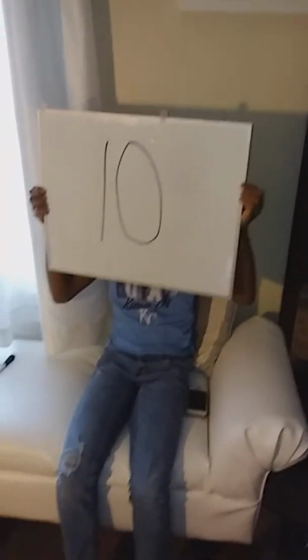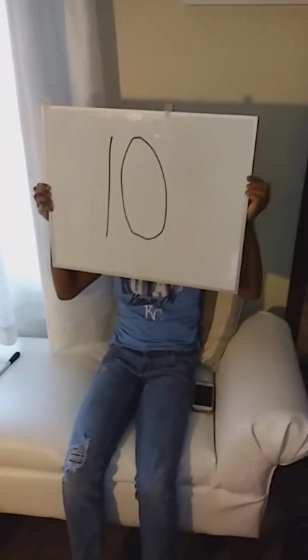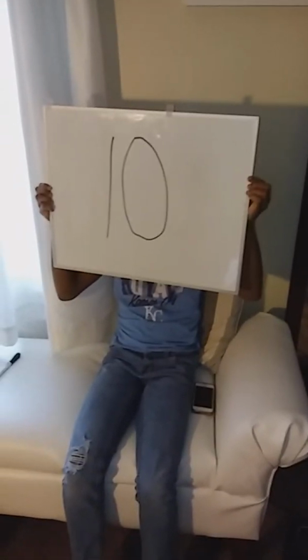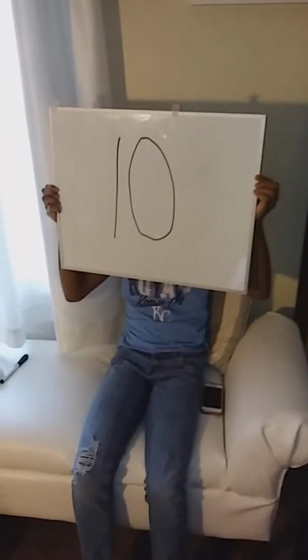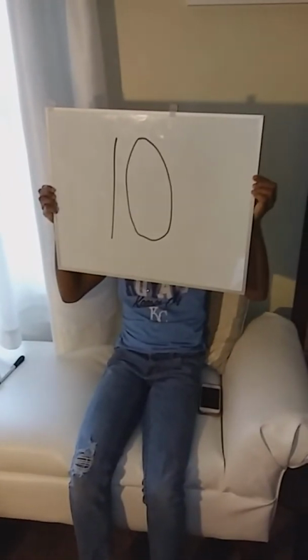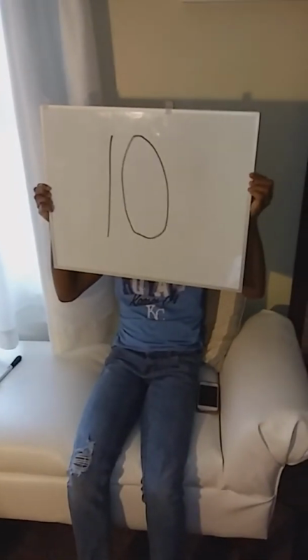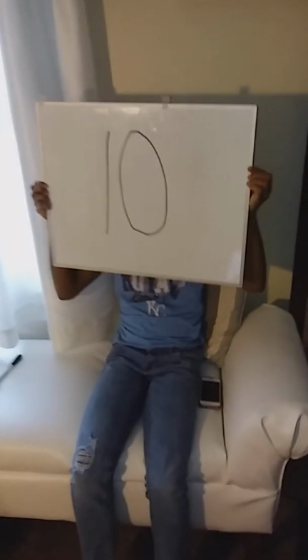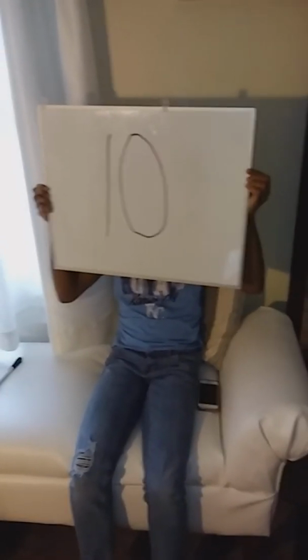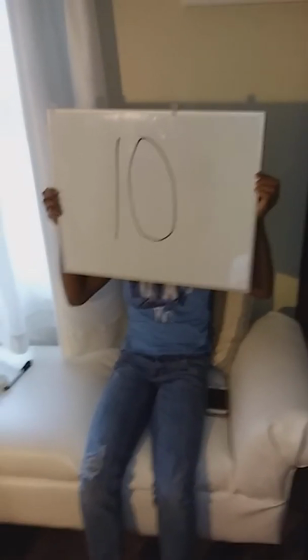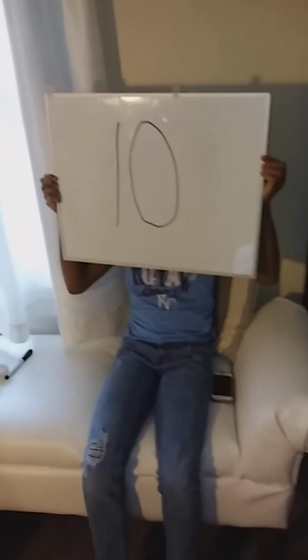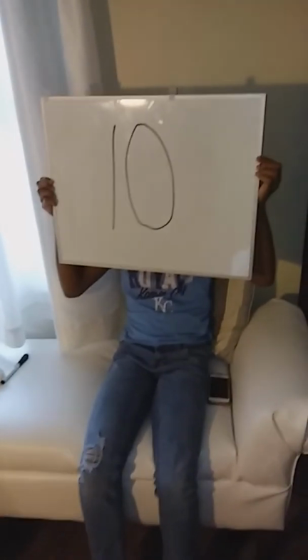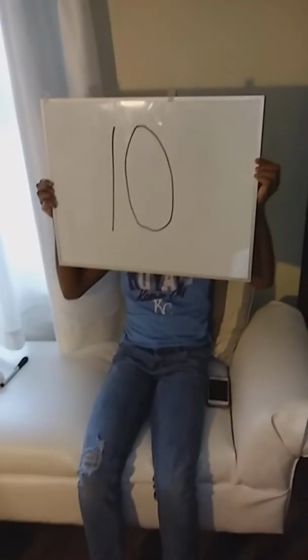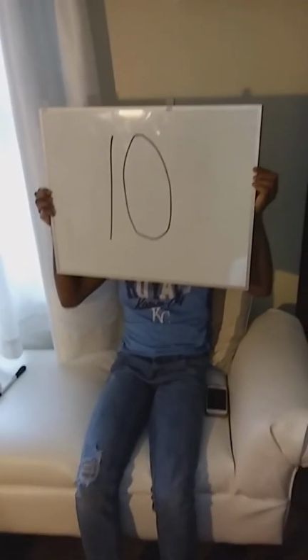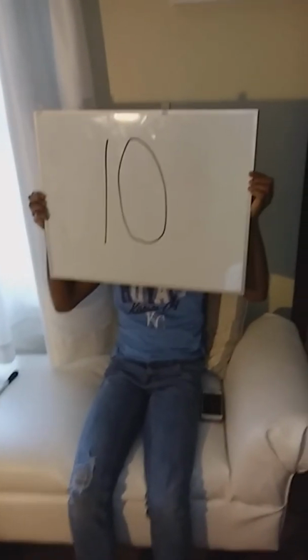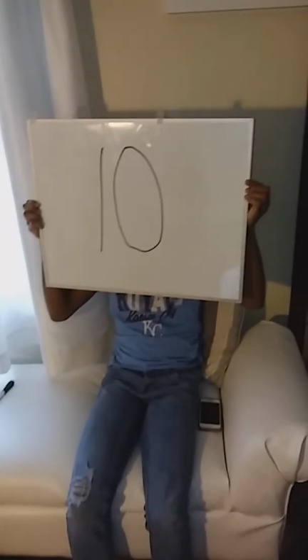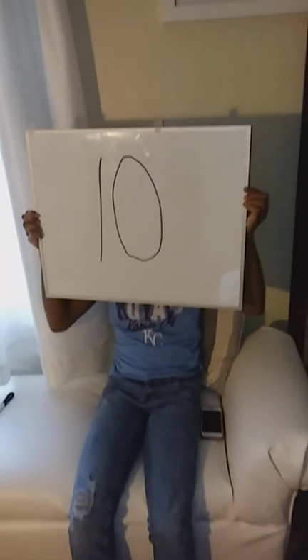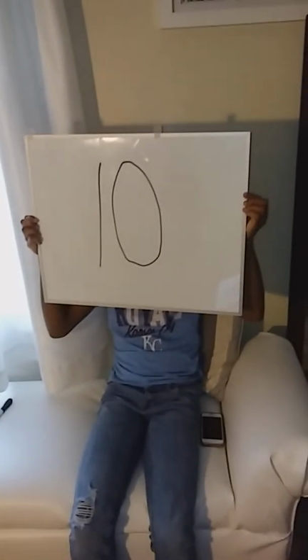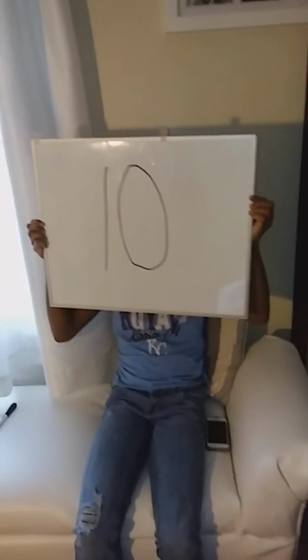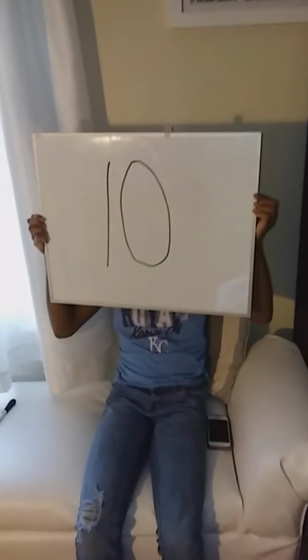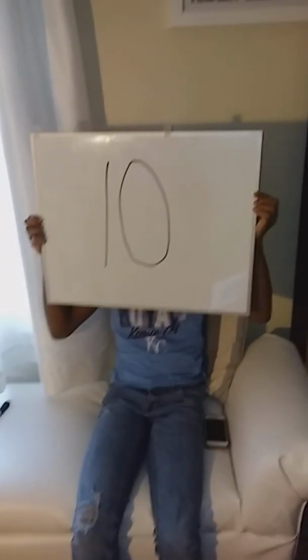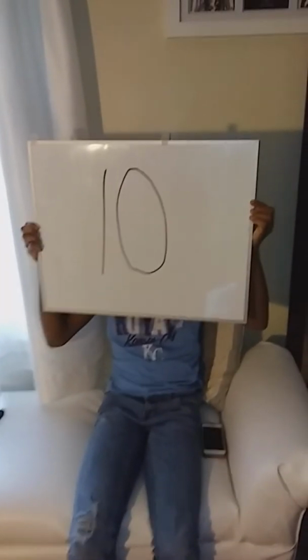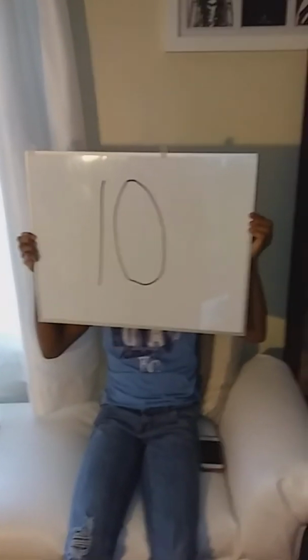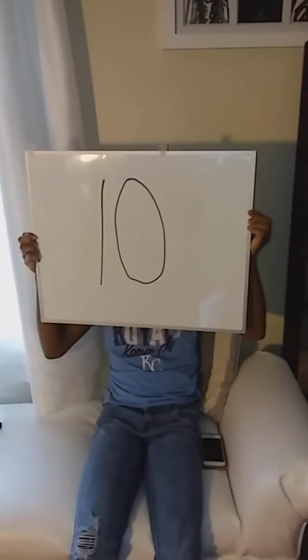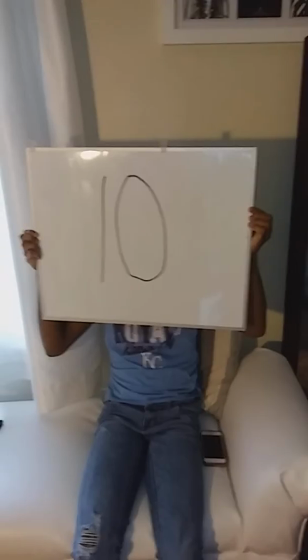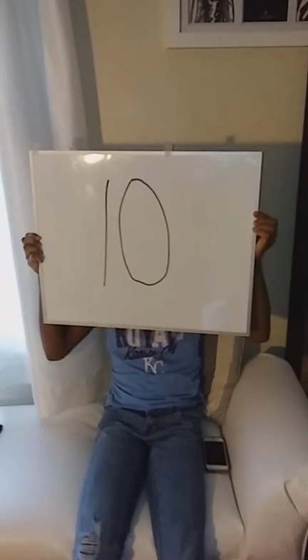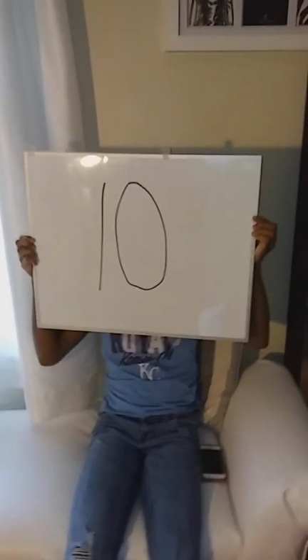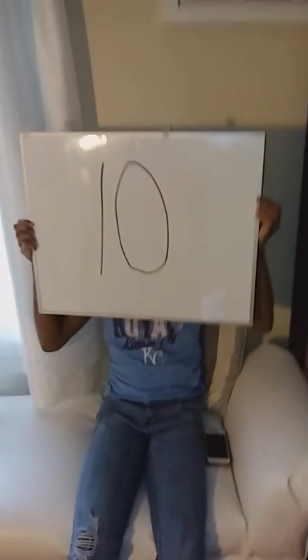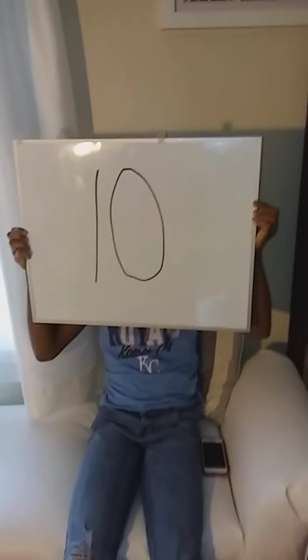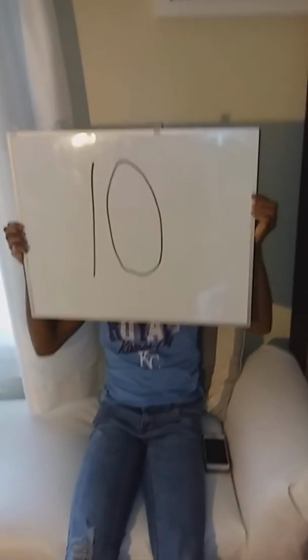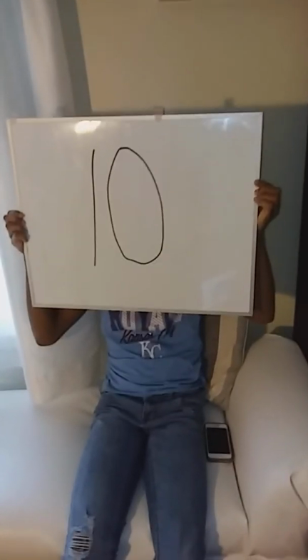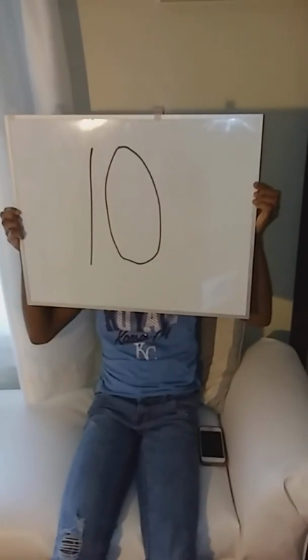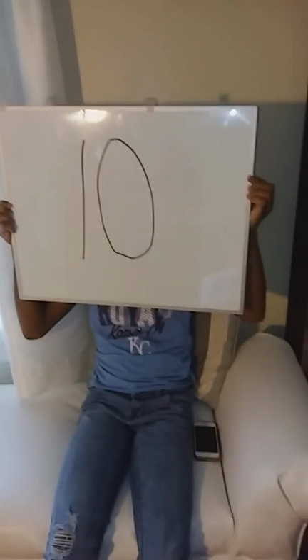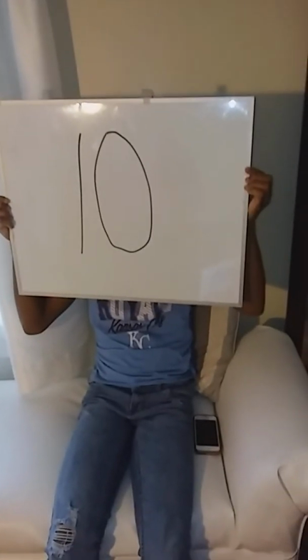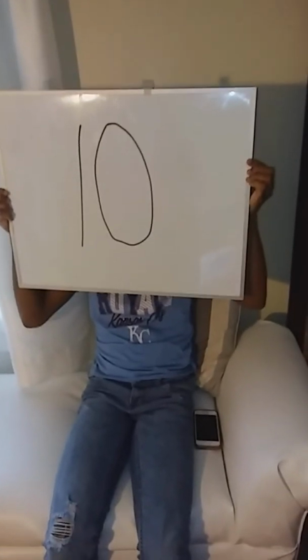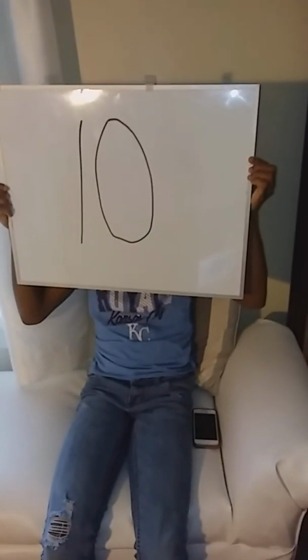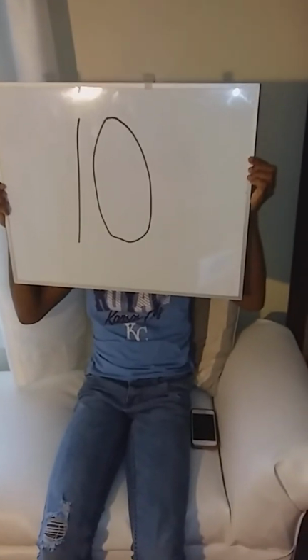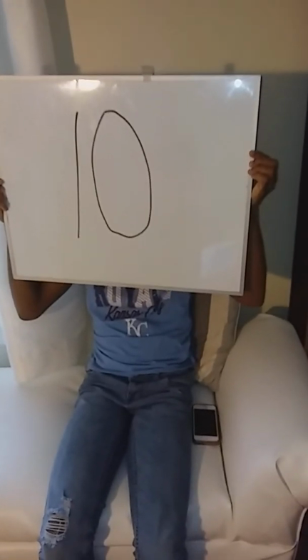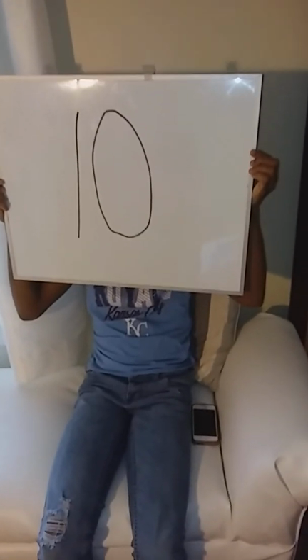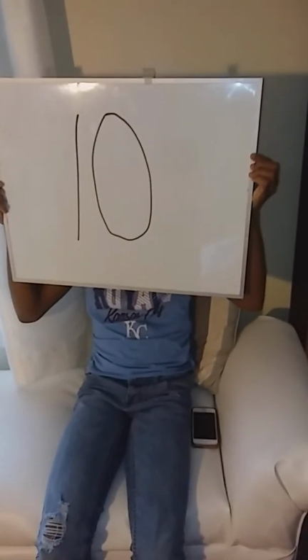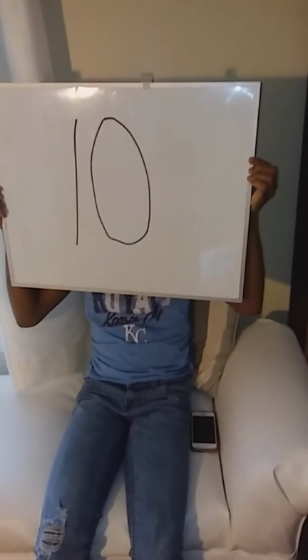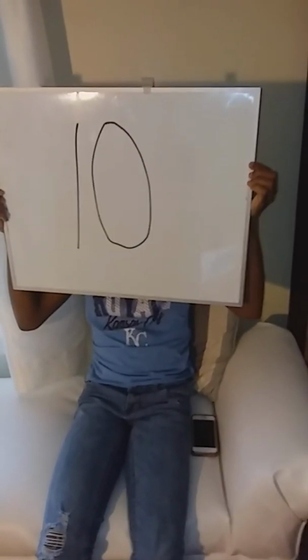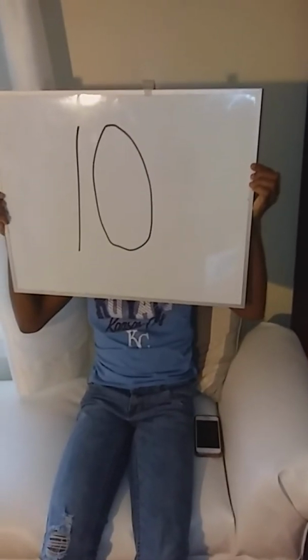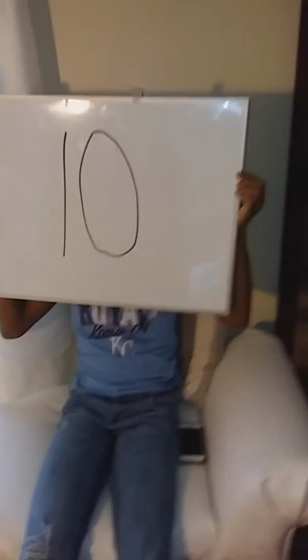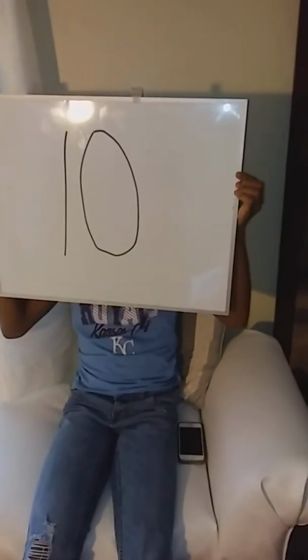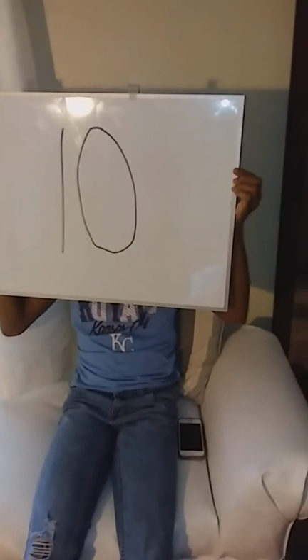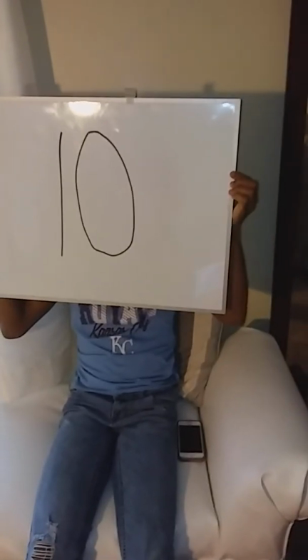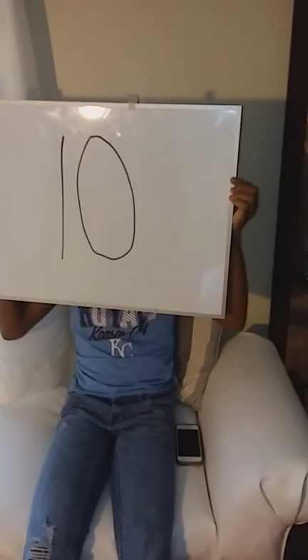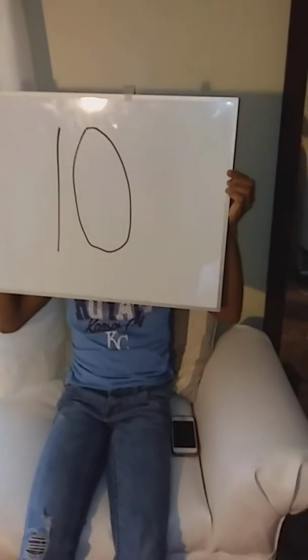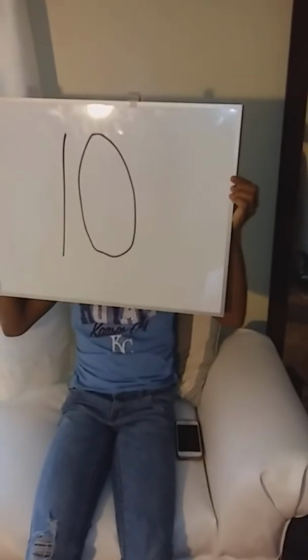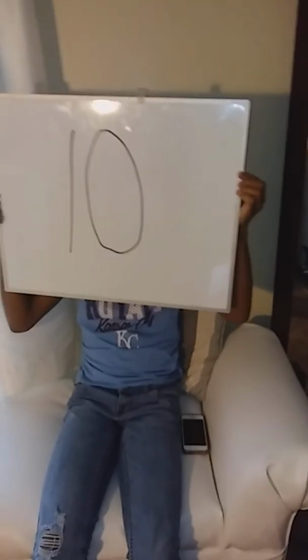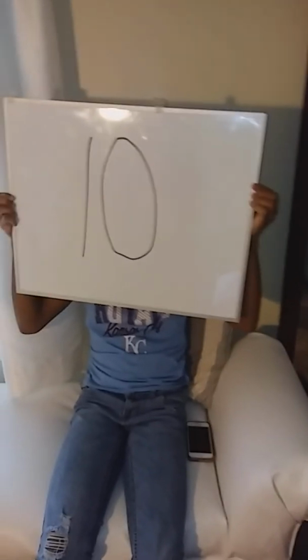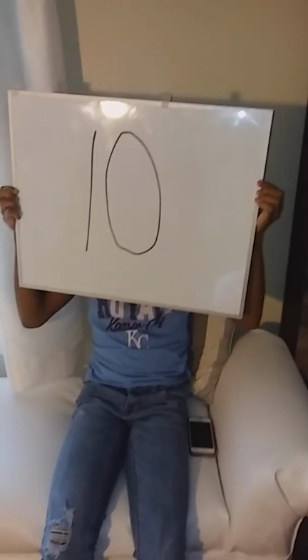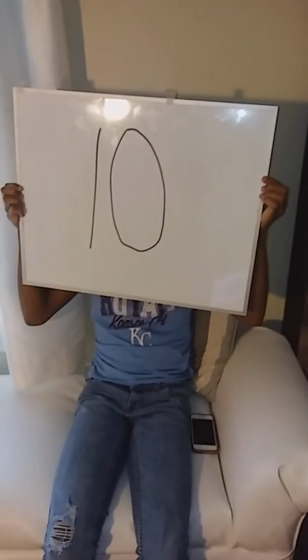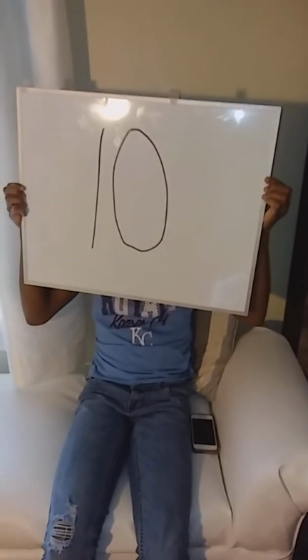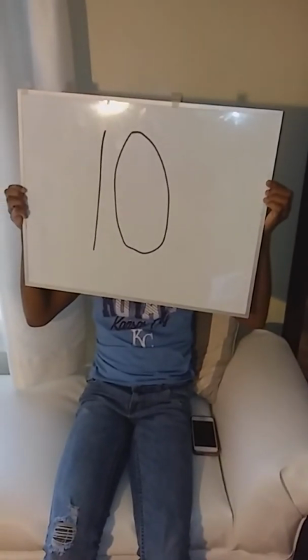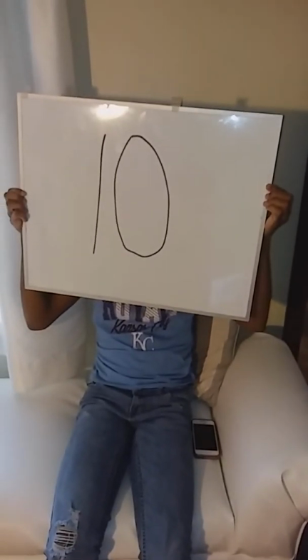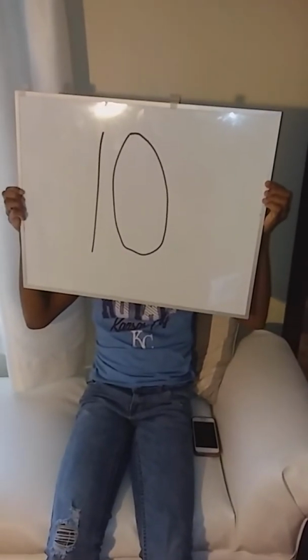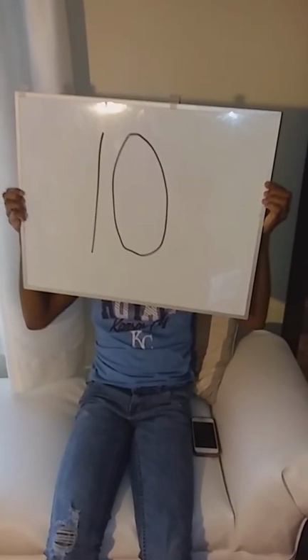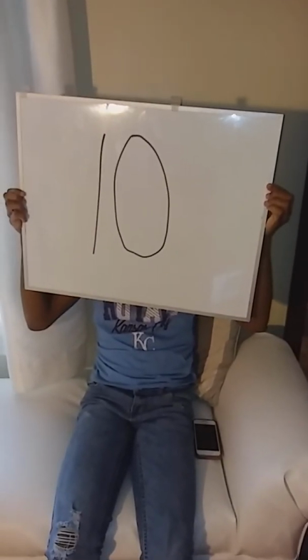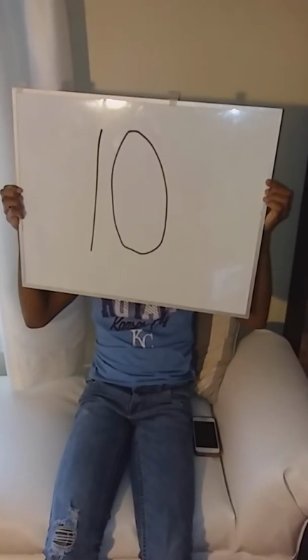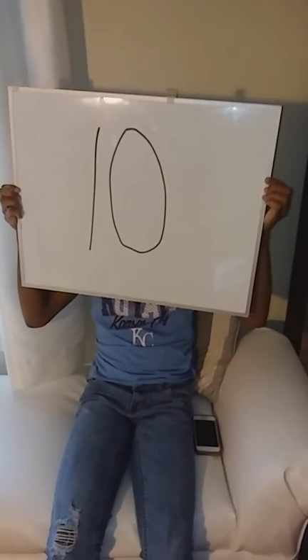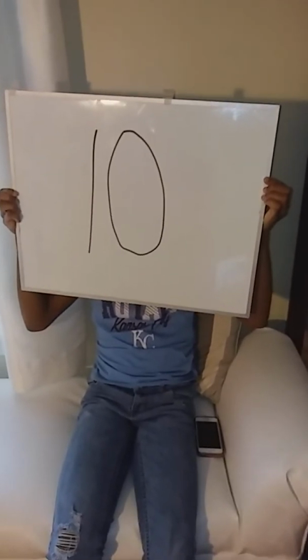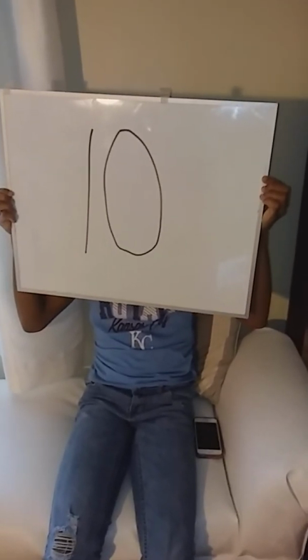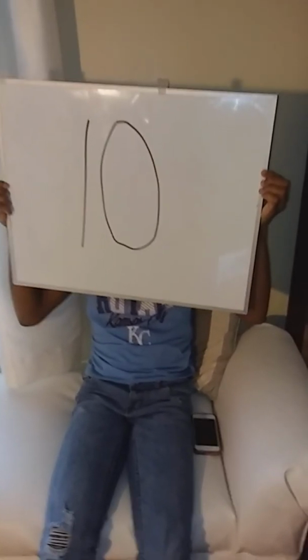She is giving this outfit a 10! All right, let's go to the next outfit.